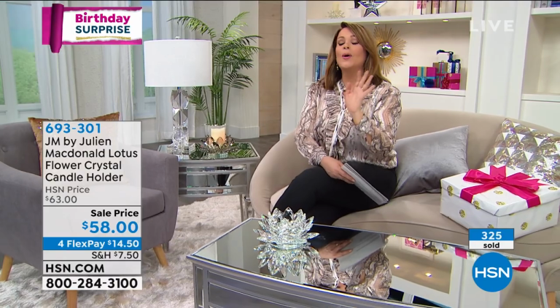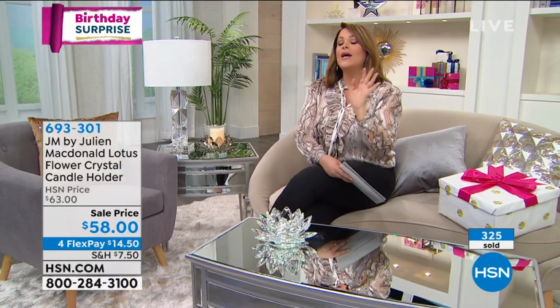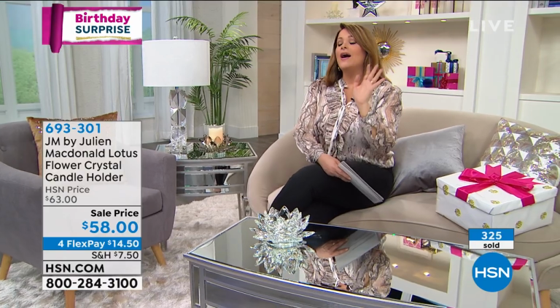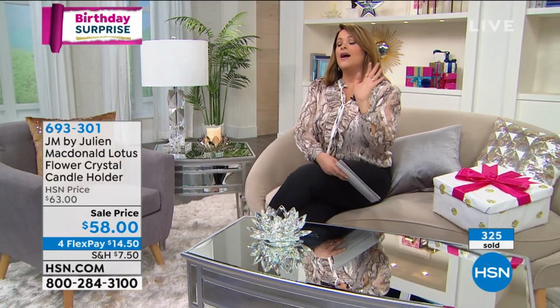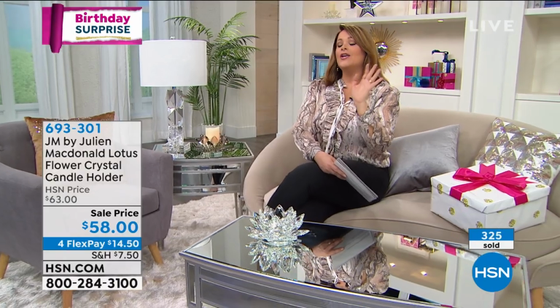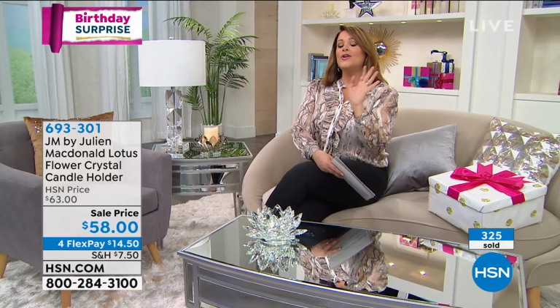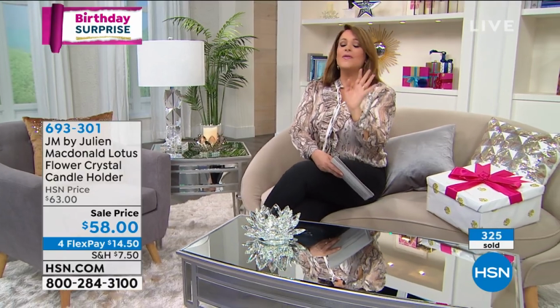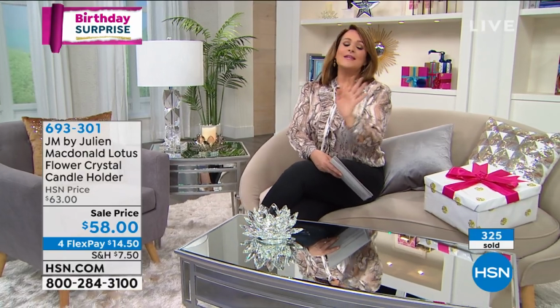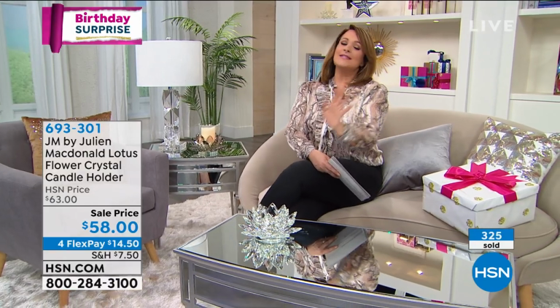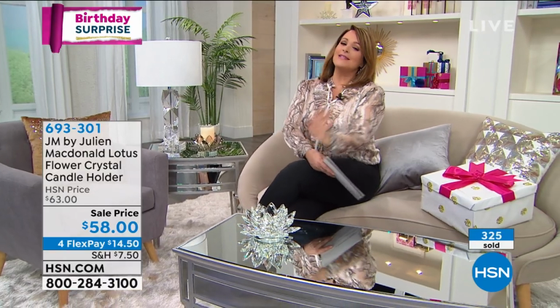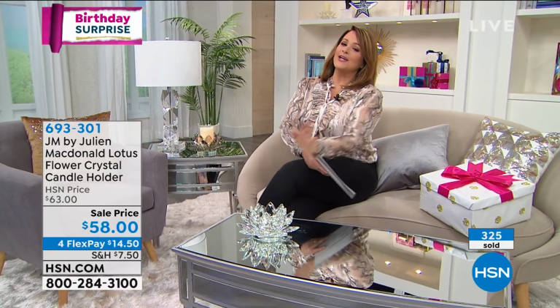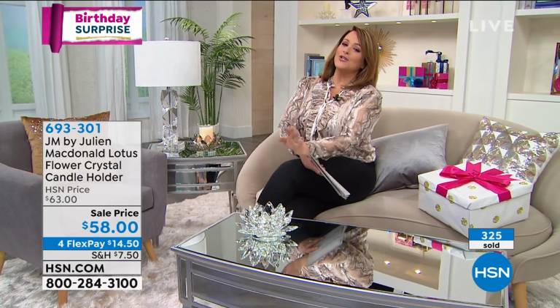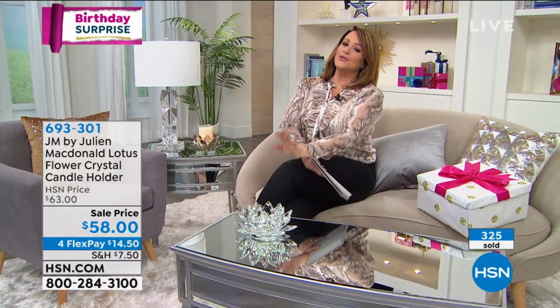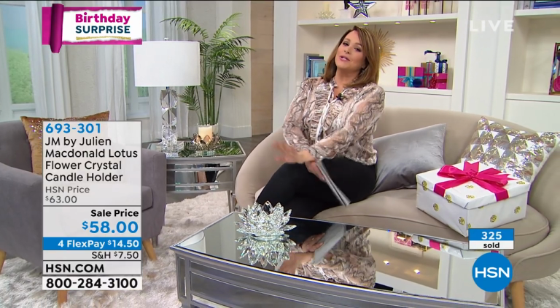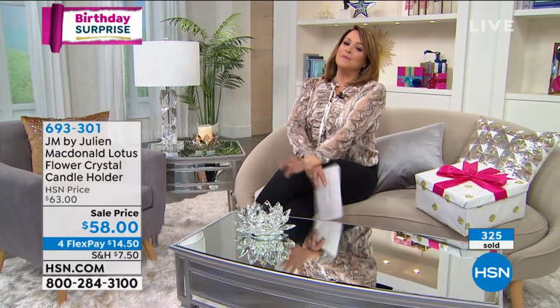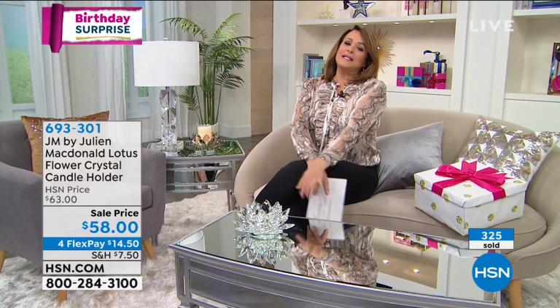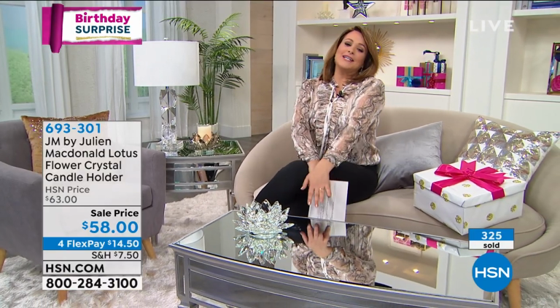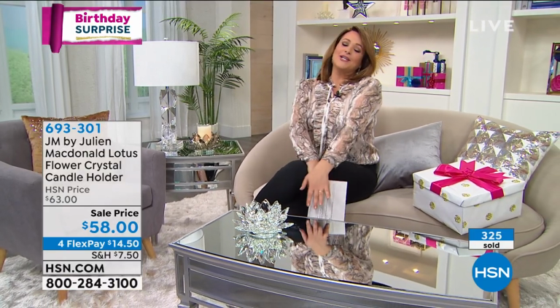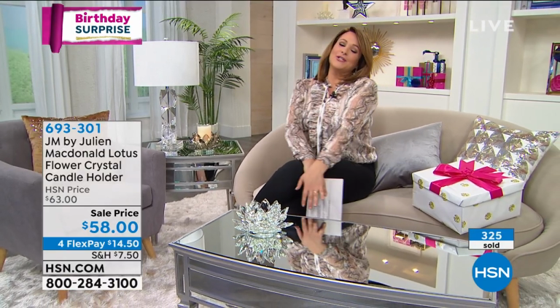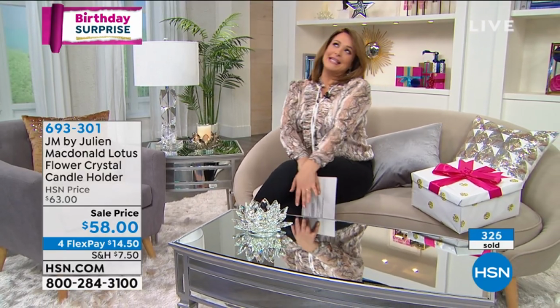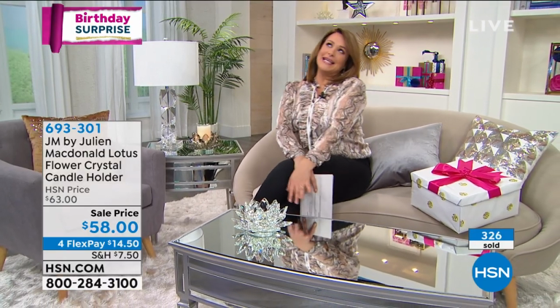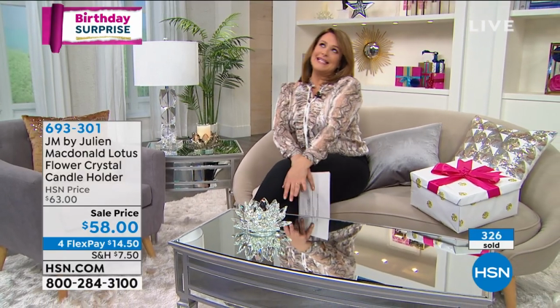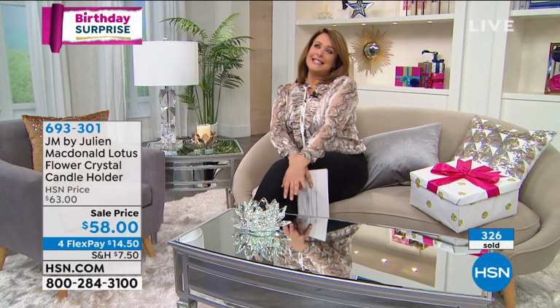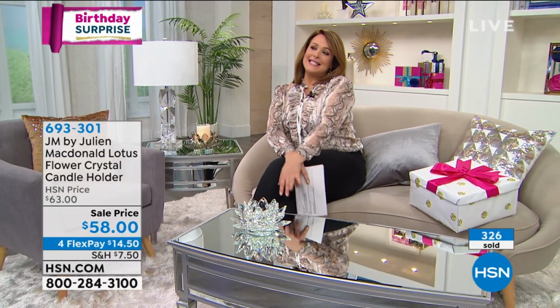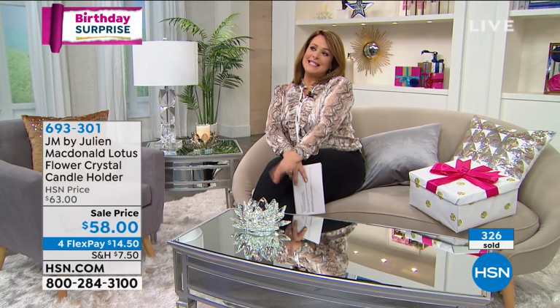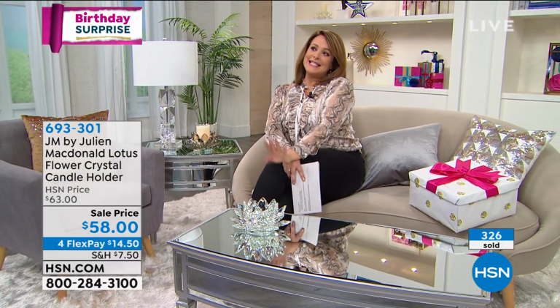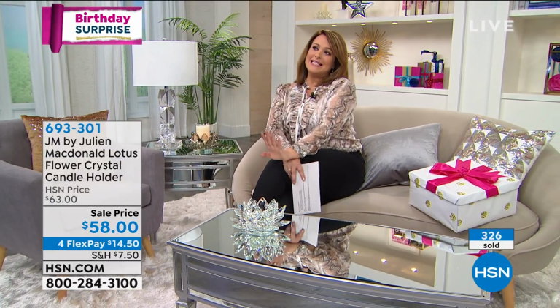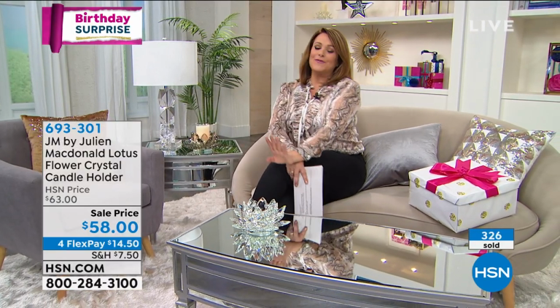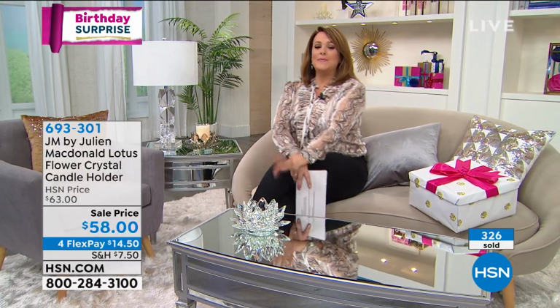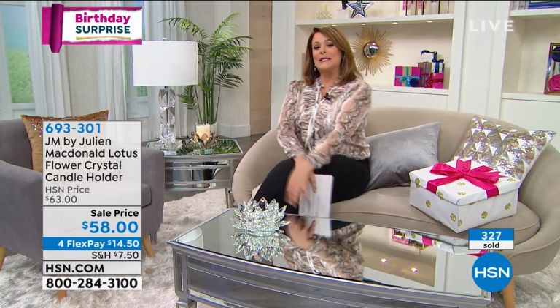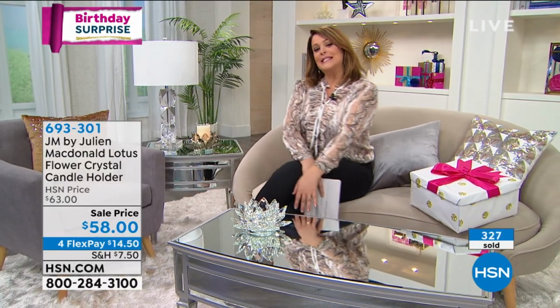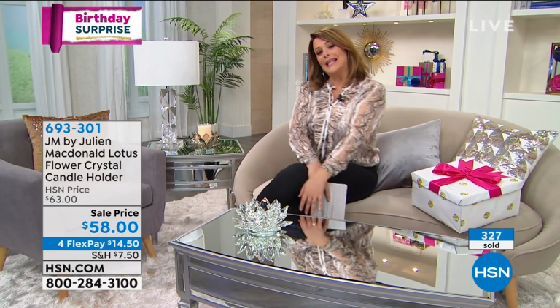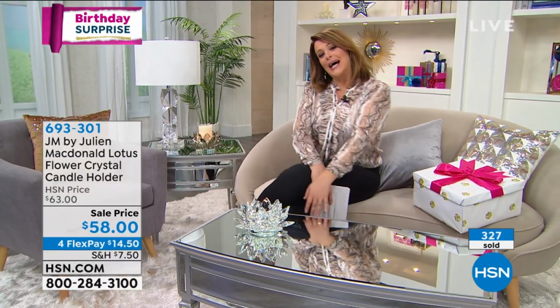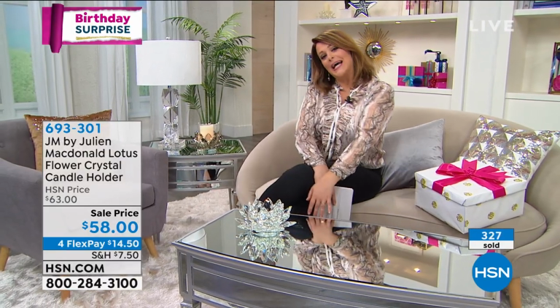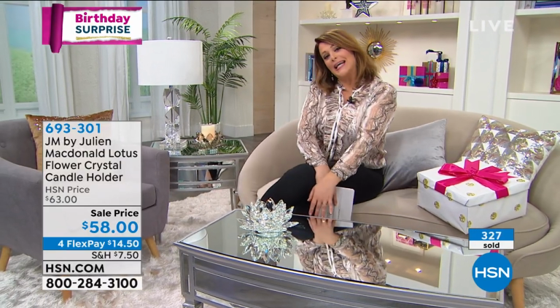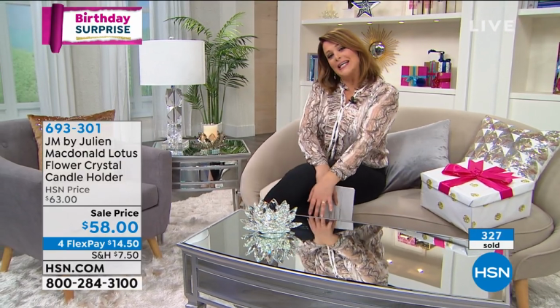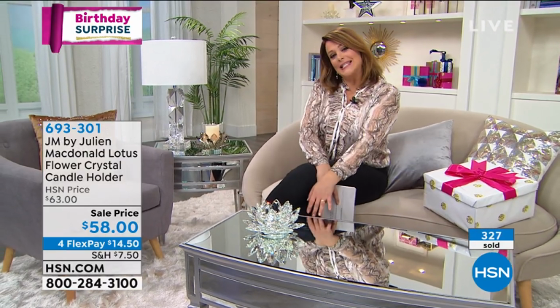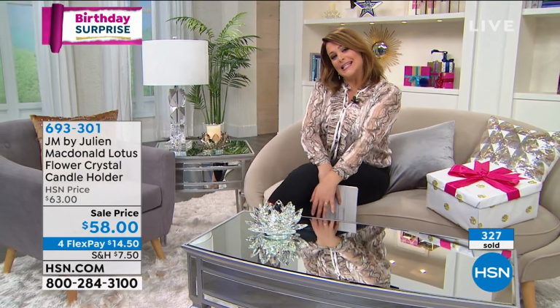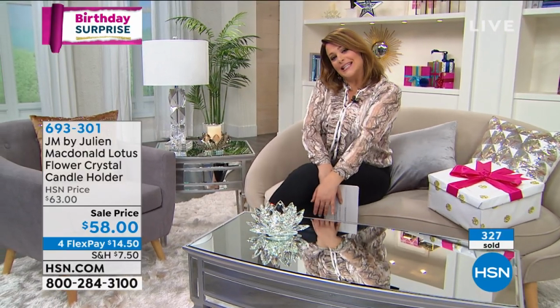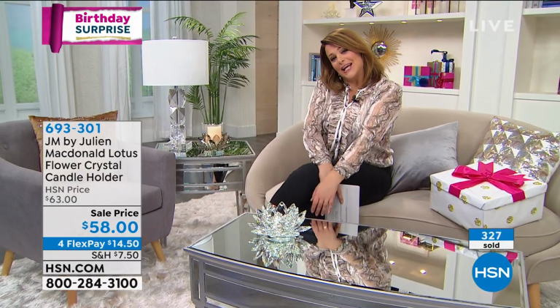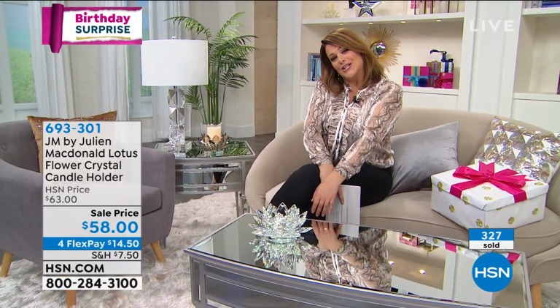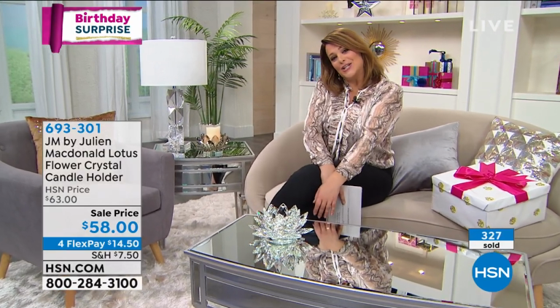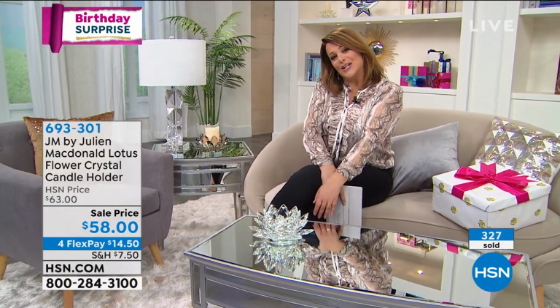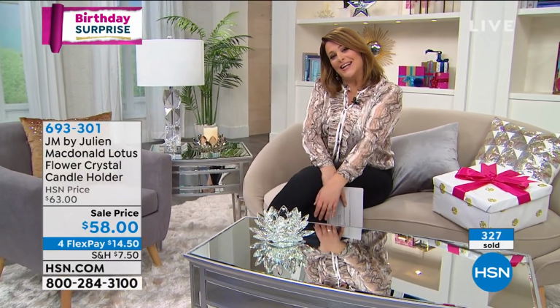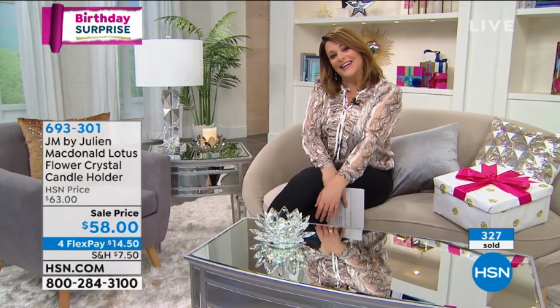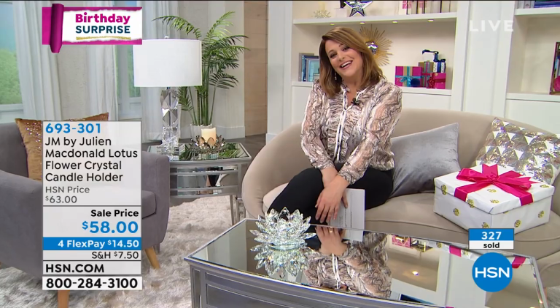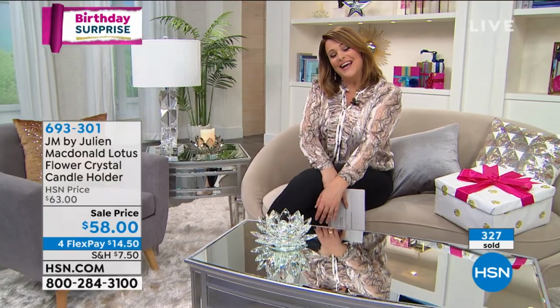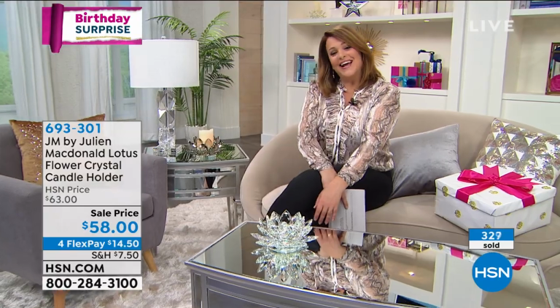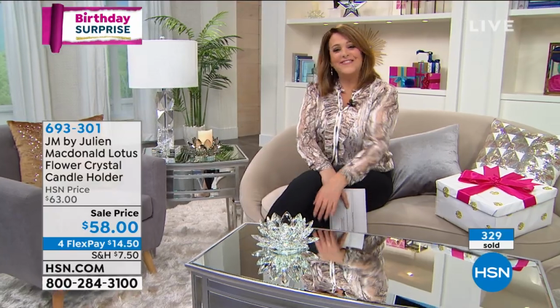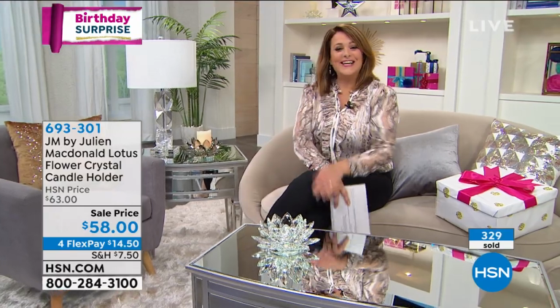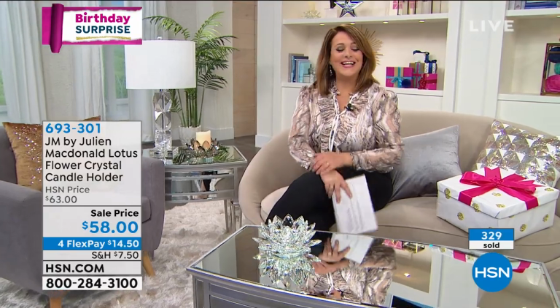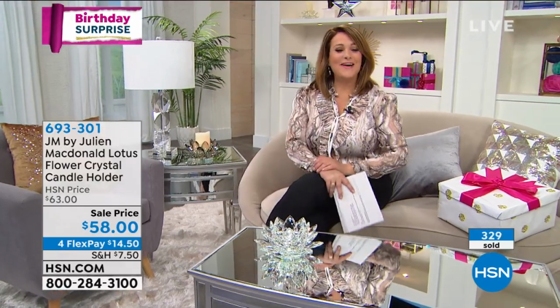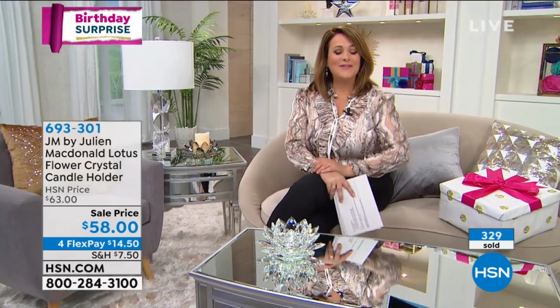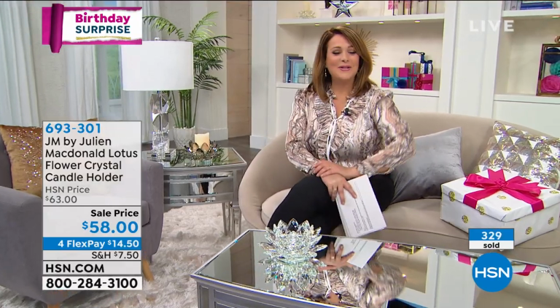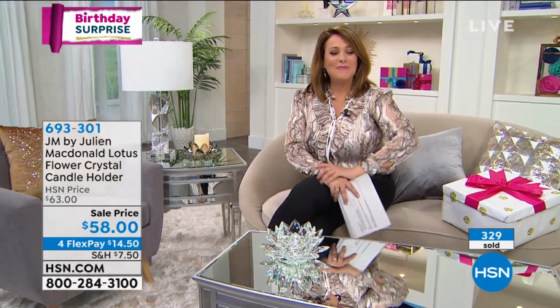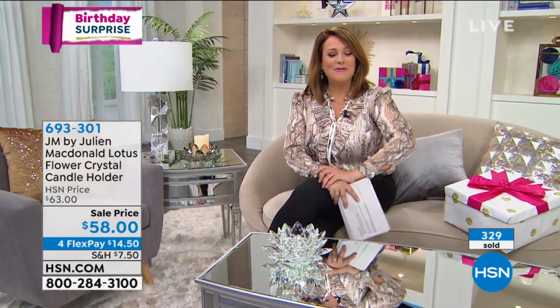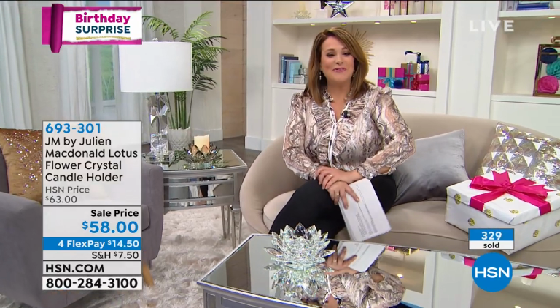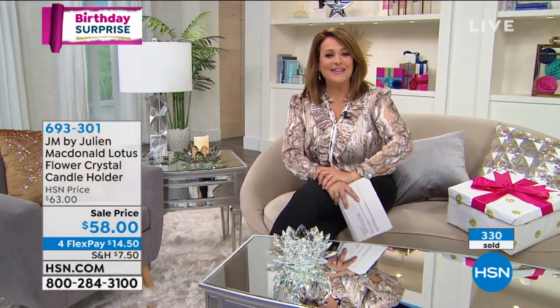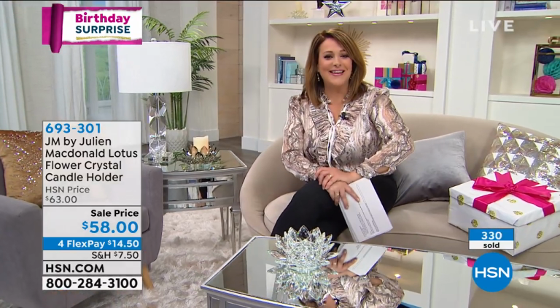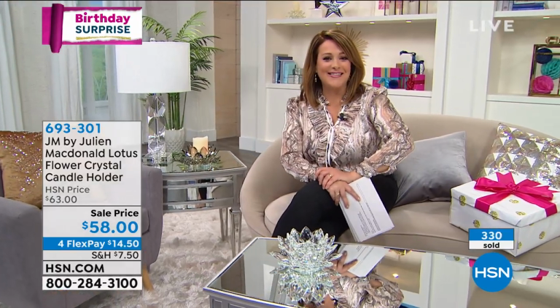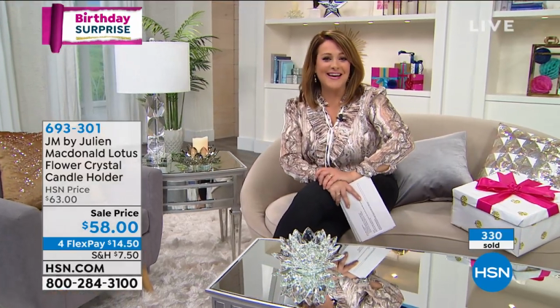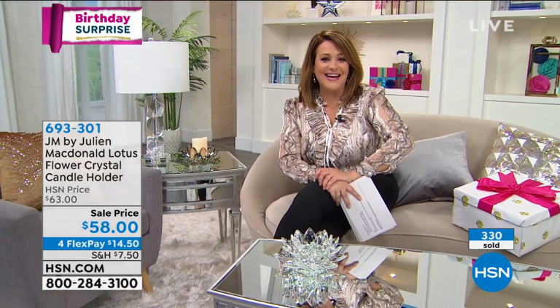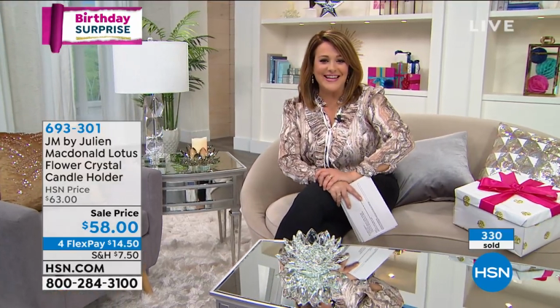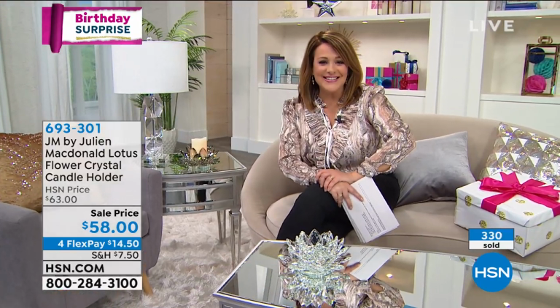You can name-drop: 'Oh, you know that designer Julian McDonald? This is from his line and his collection.' And we can have a little bit of fun like that.